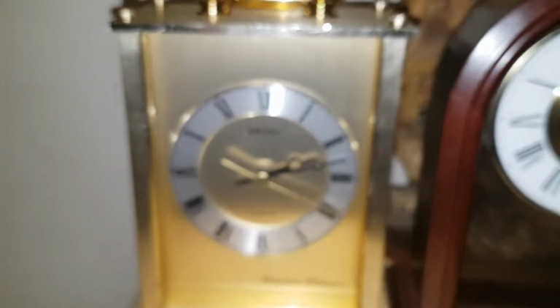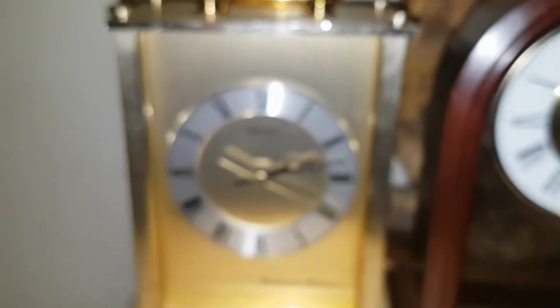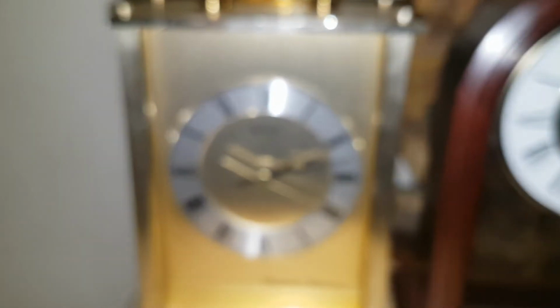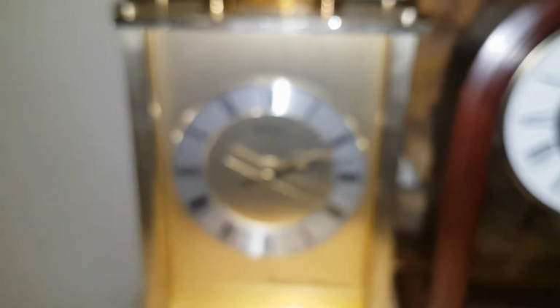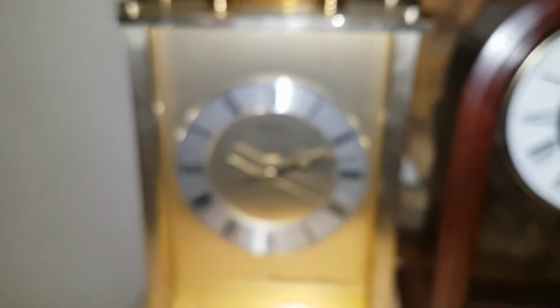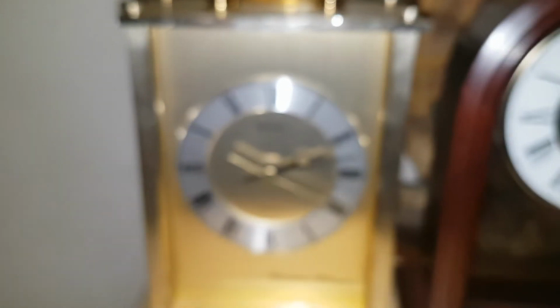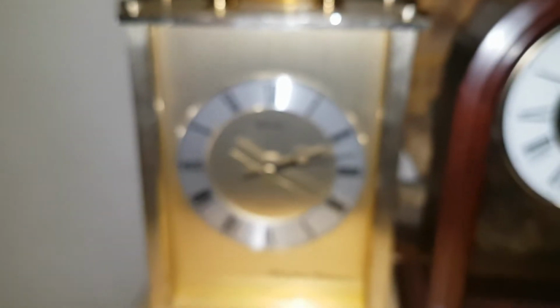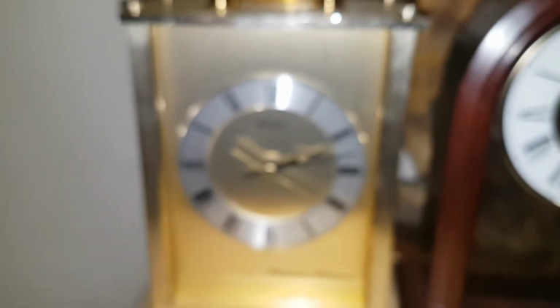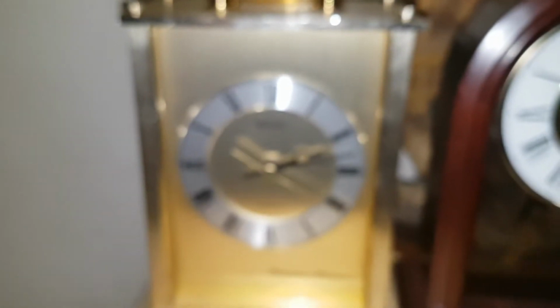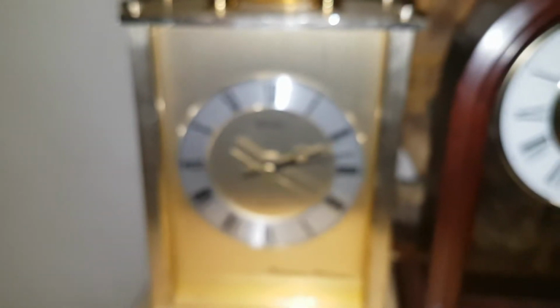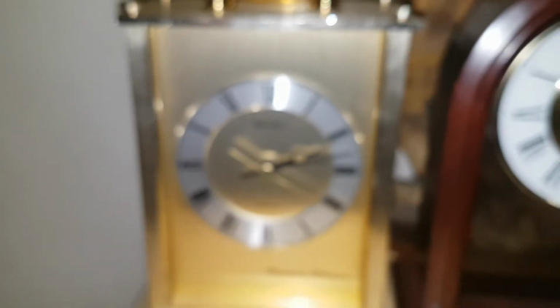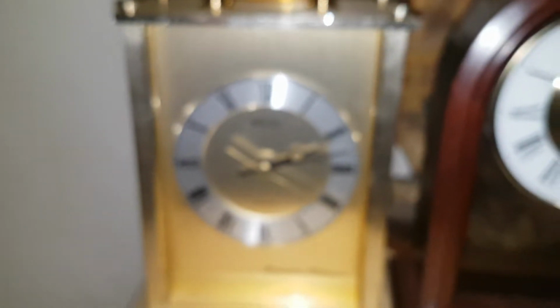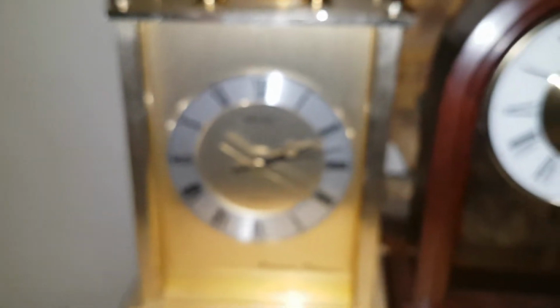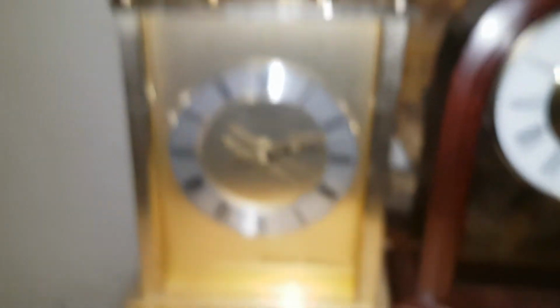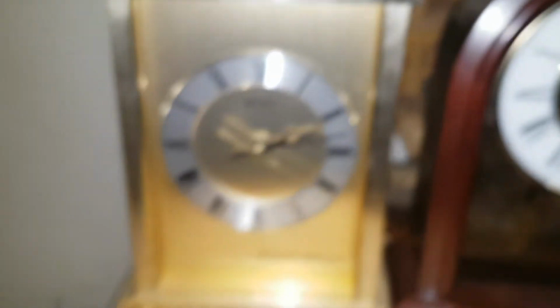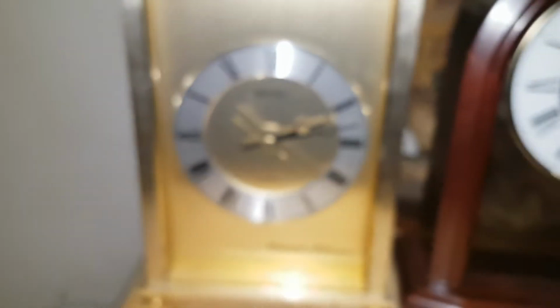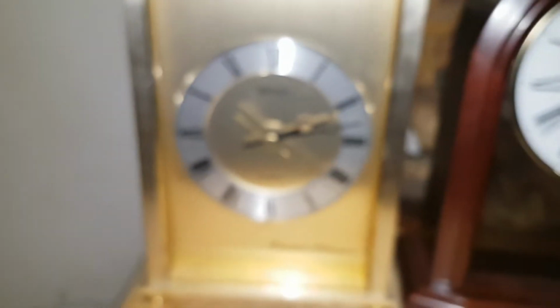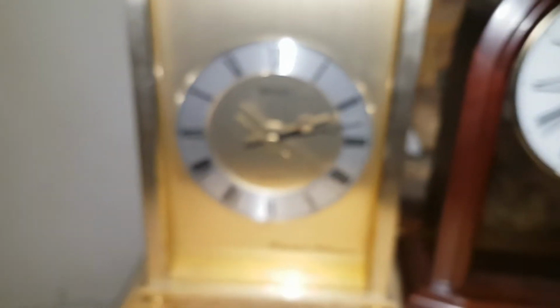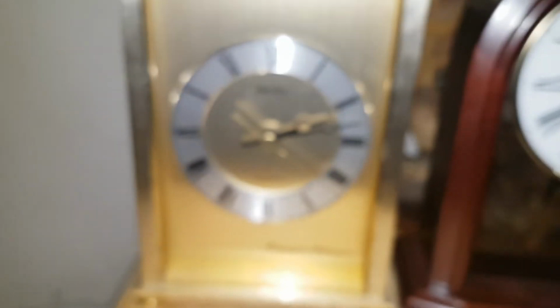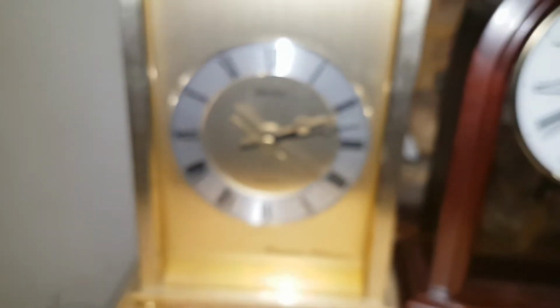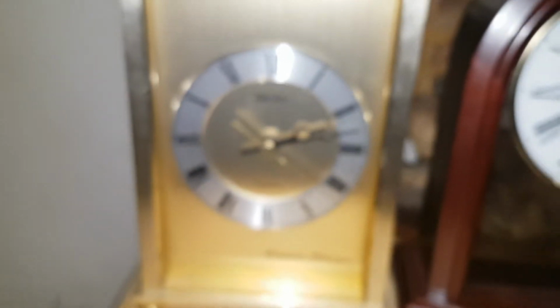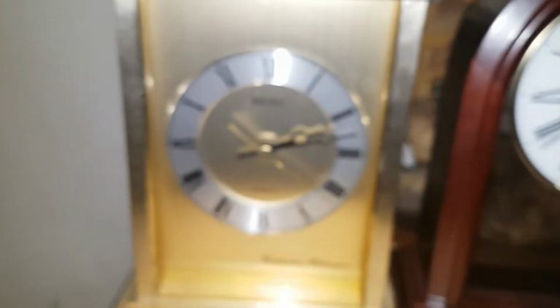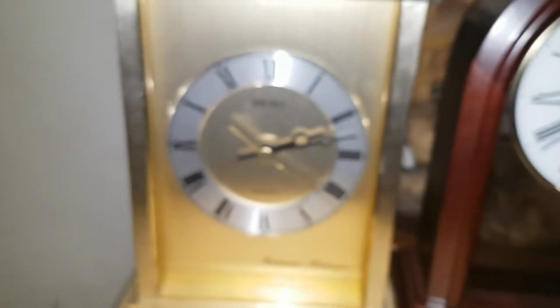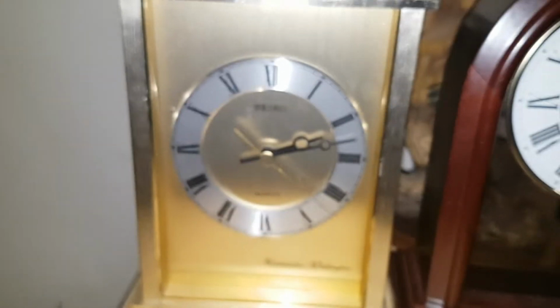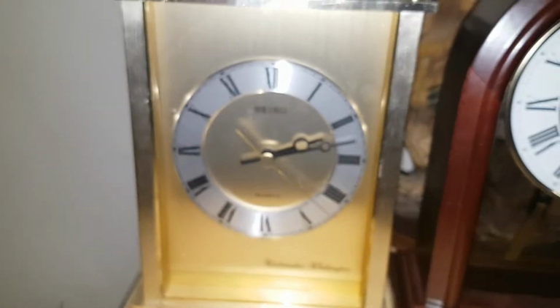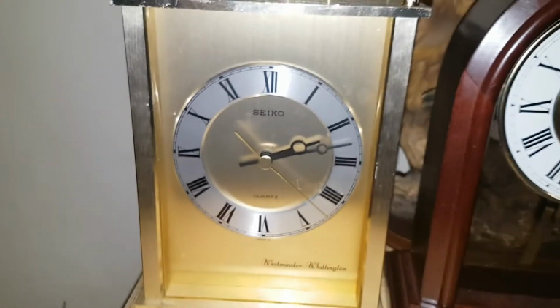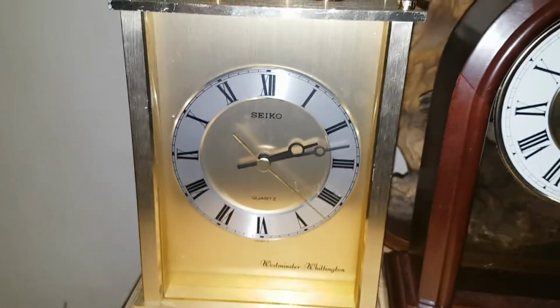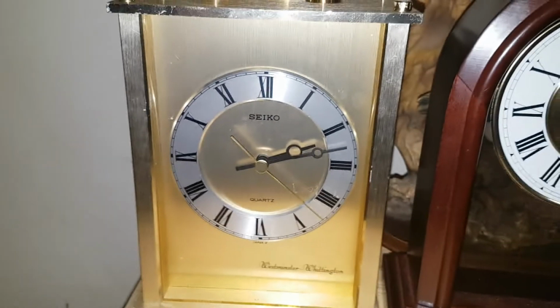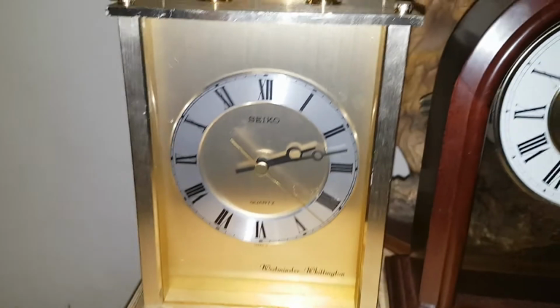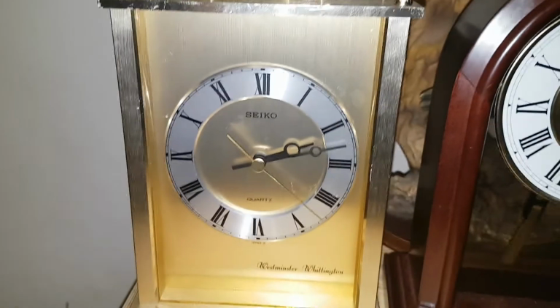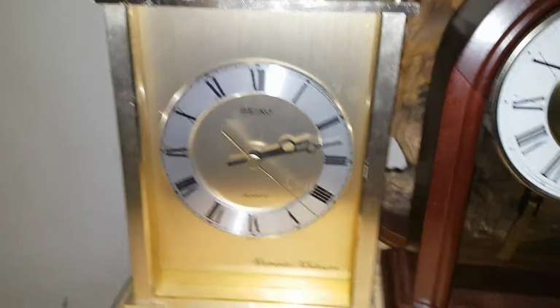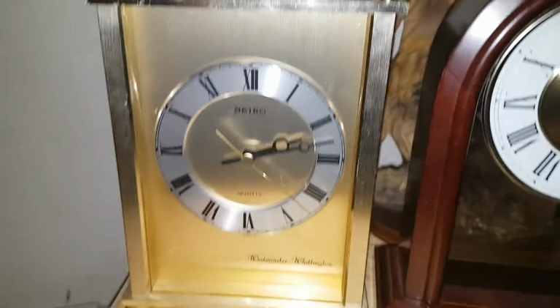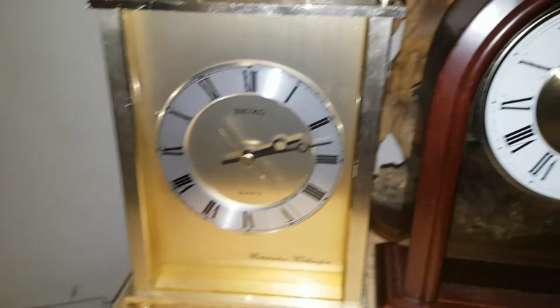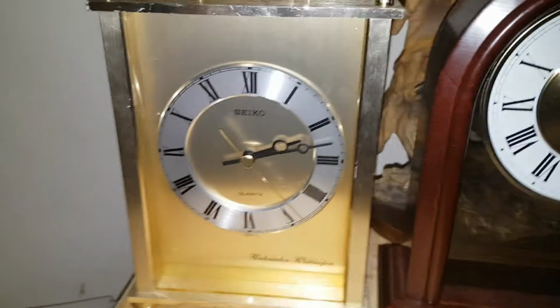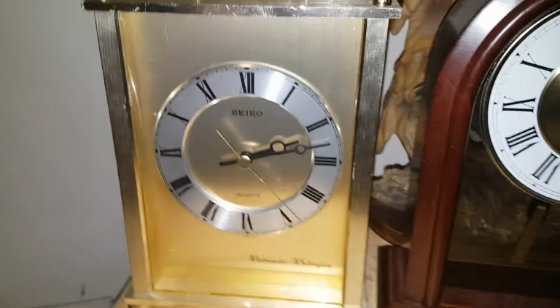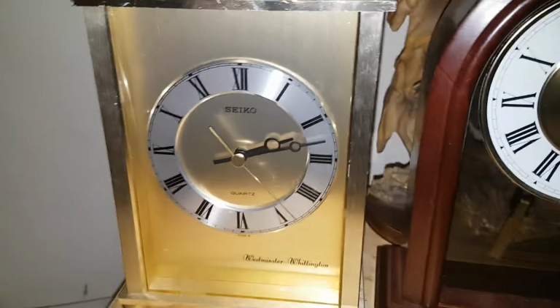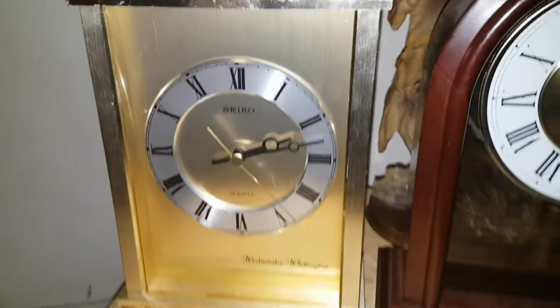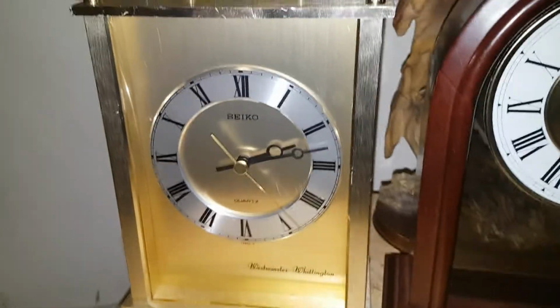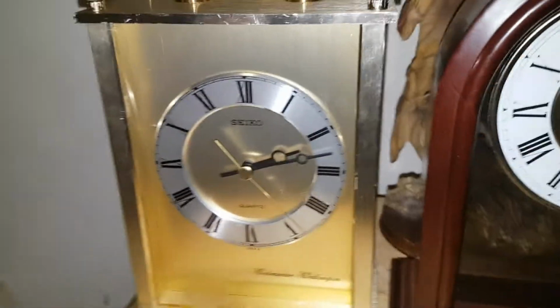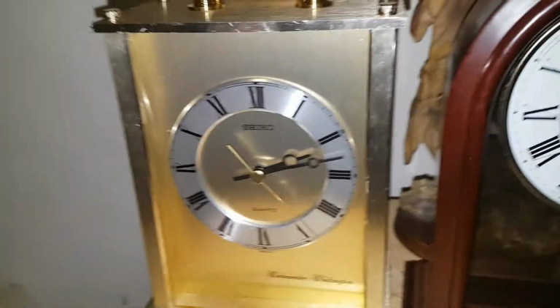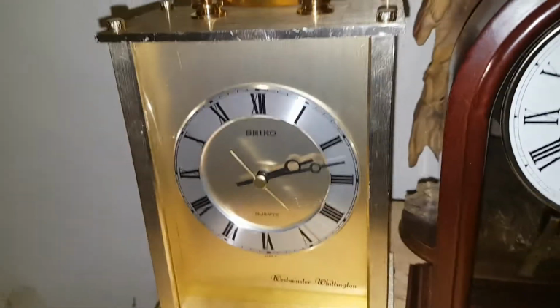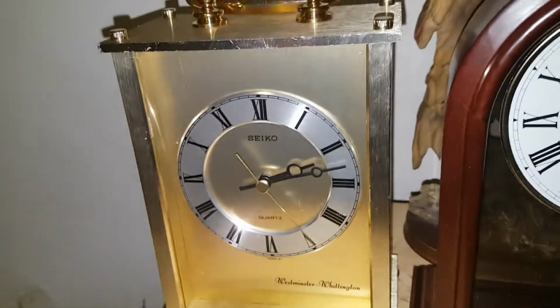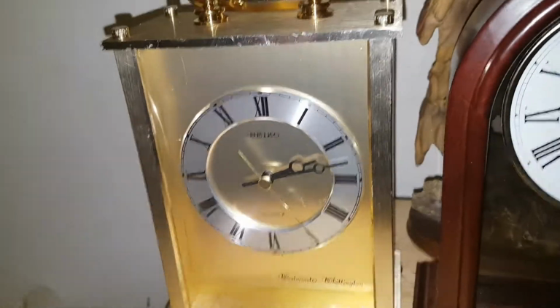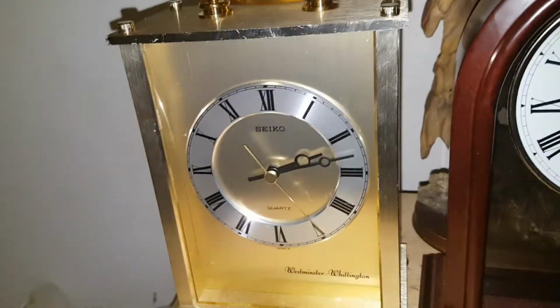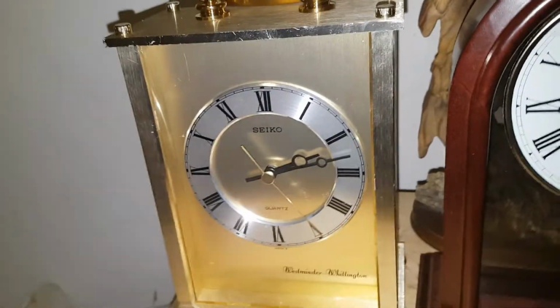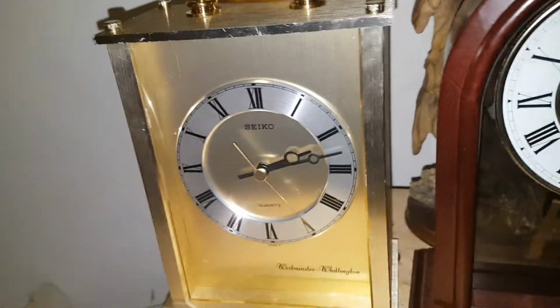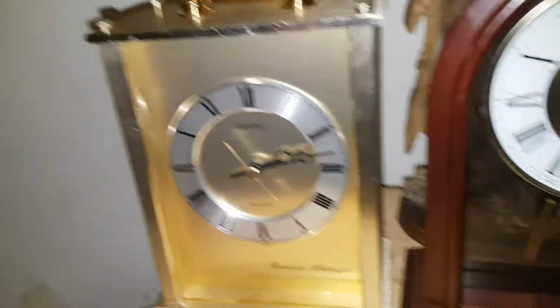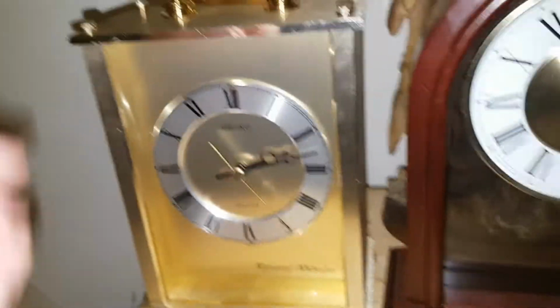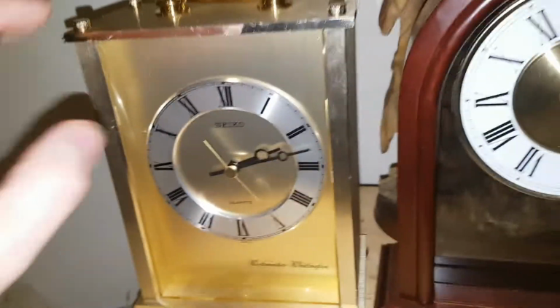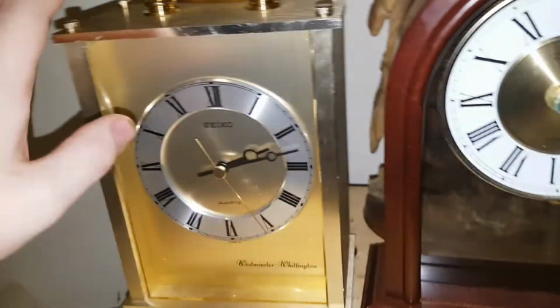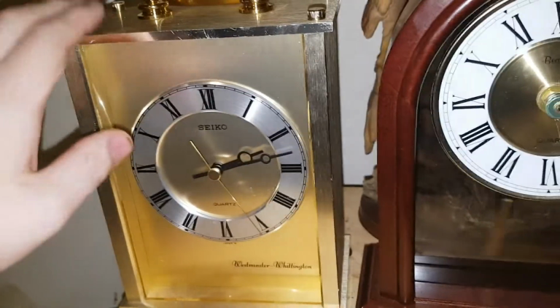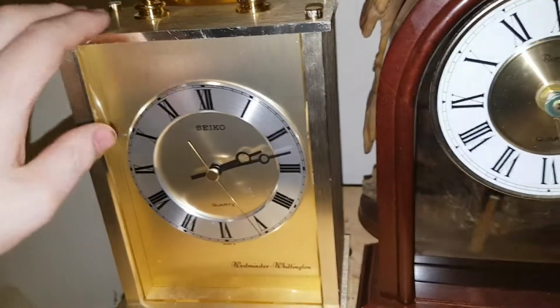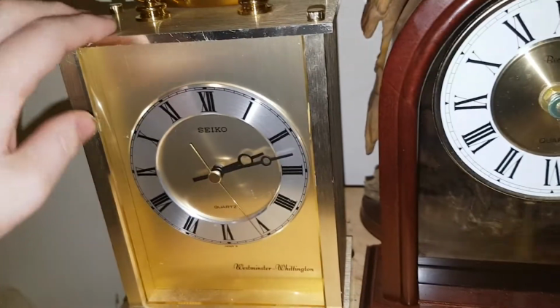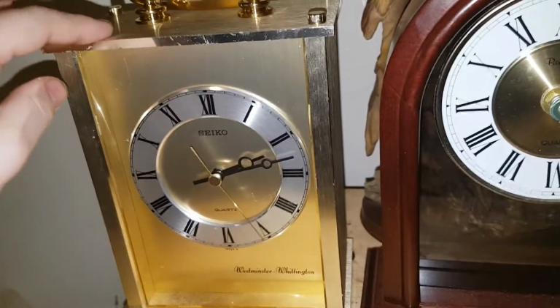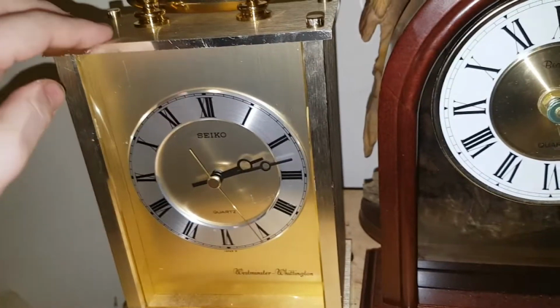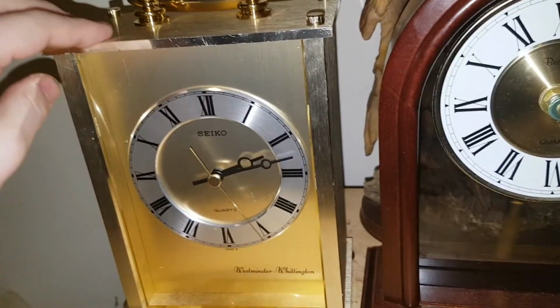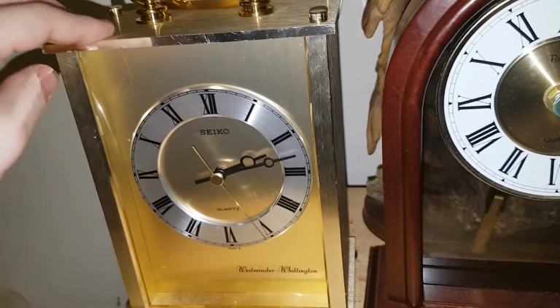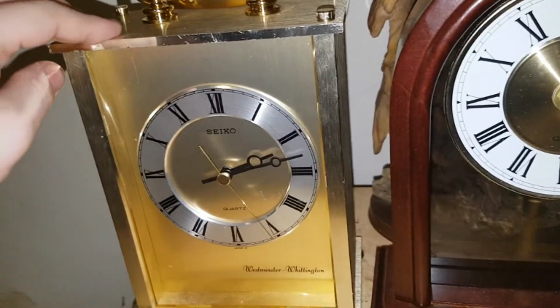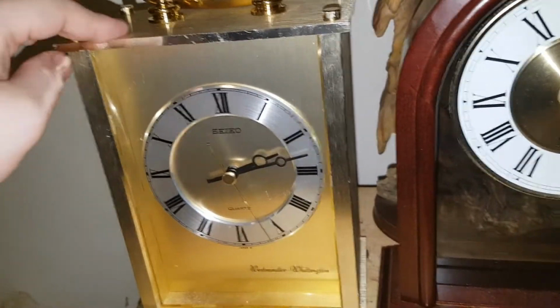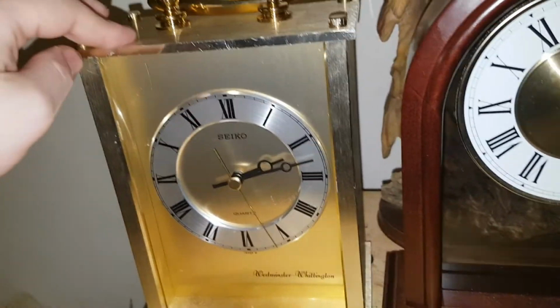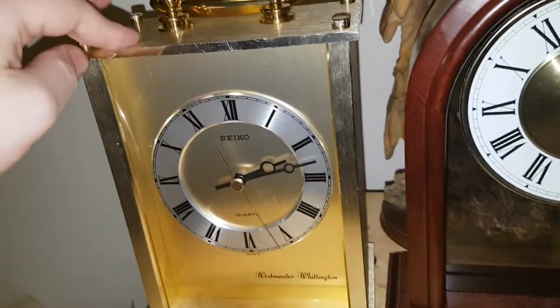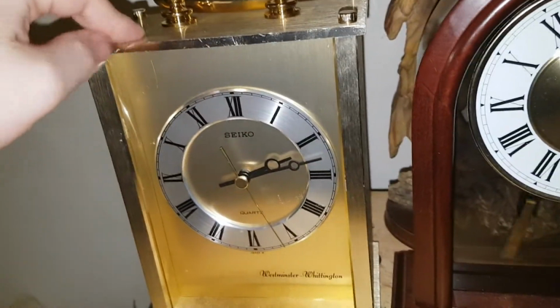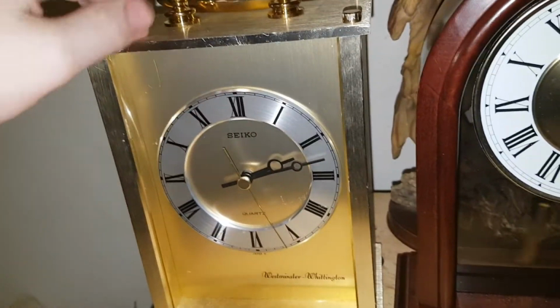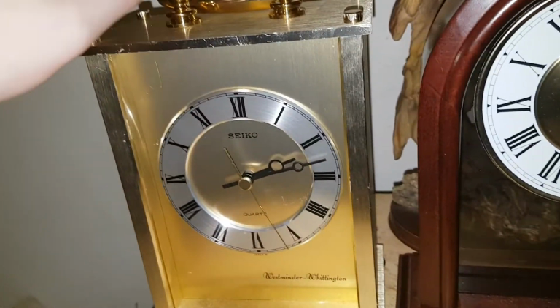Hey there everybody, Chime Time here. The camera's going out of focus. Today, what I'm doing a review of today is my Seiko Carriage Clock.